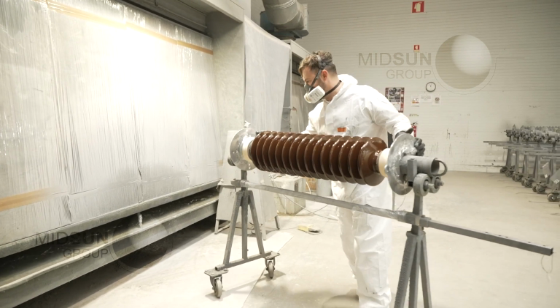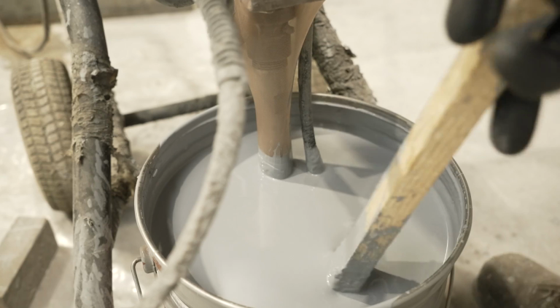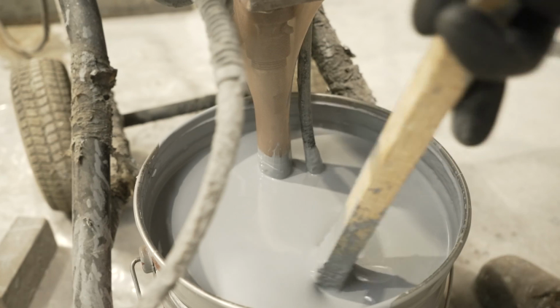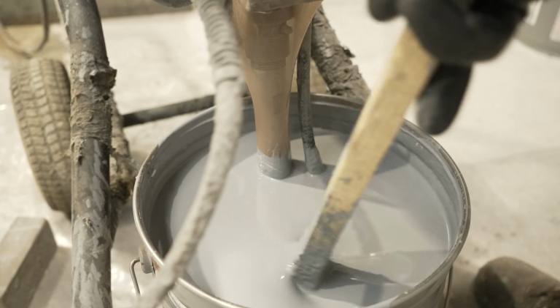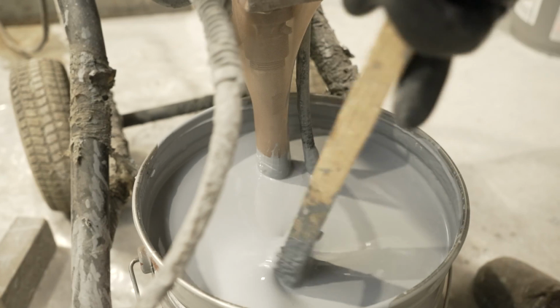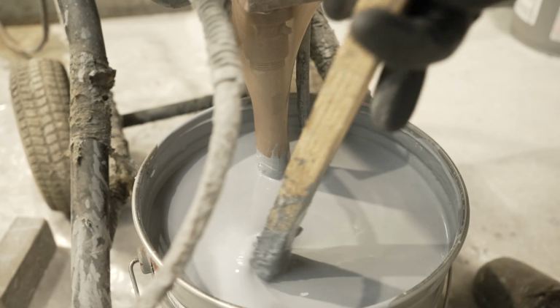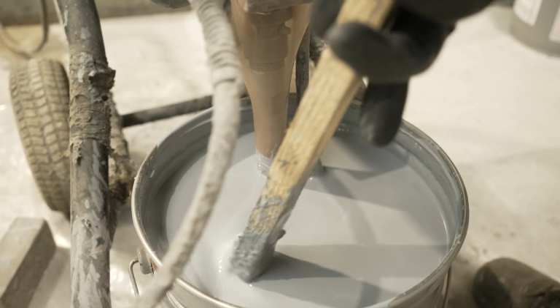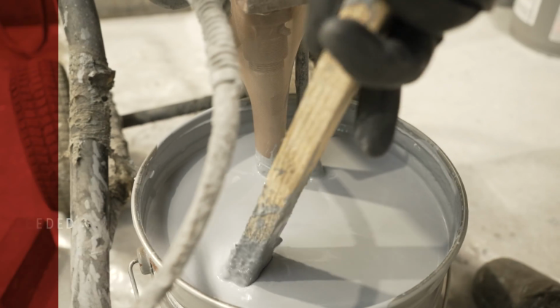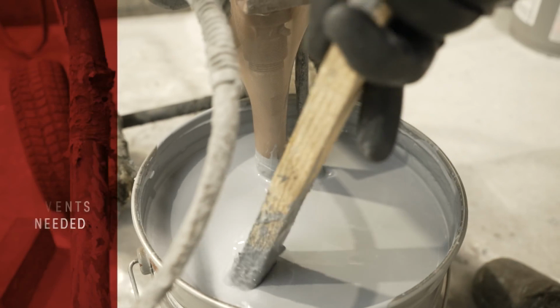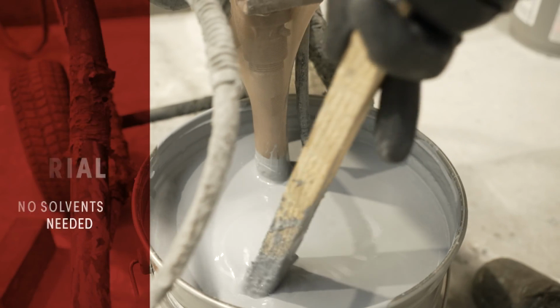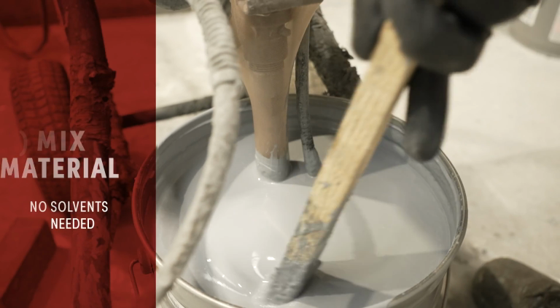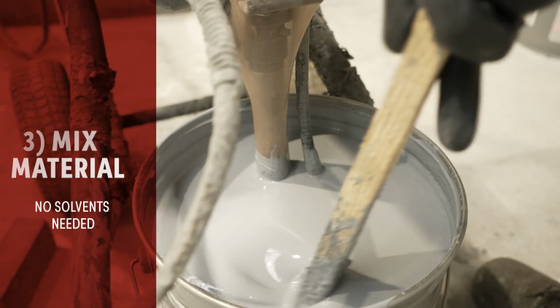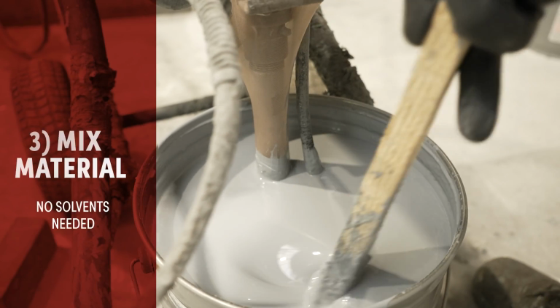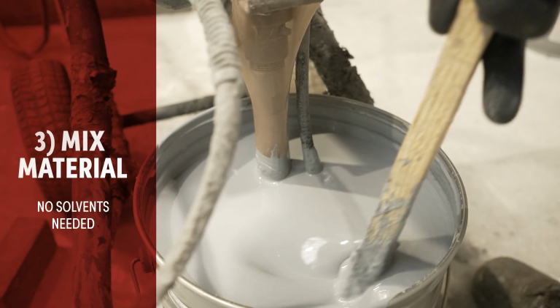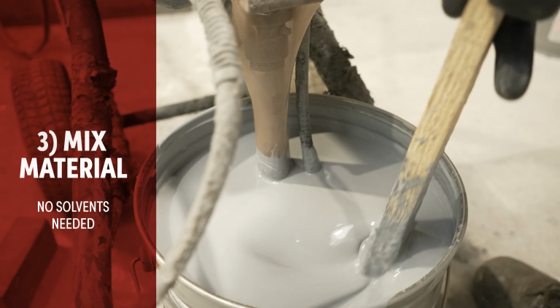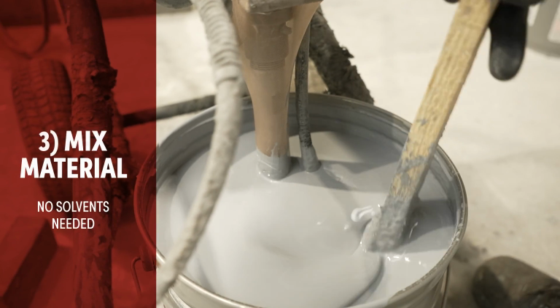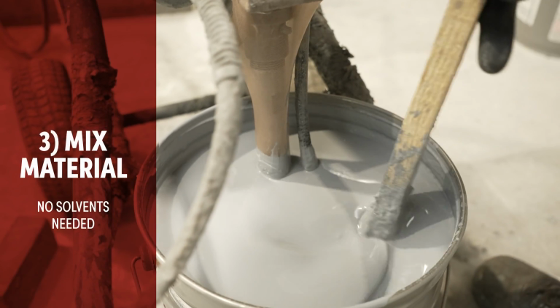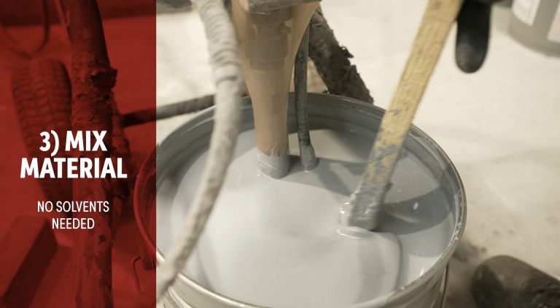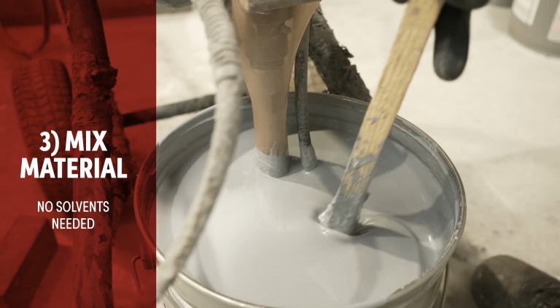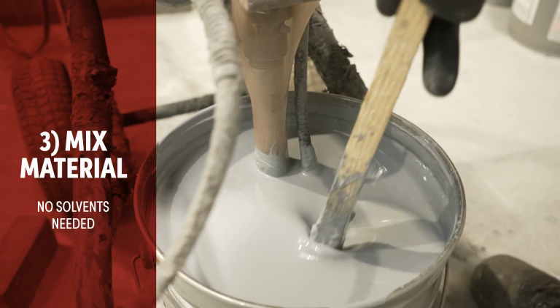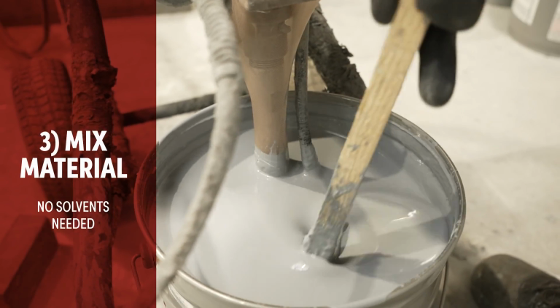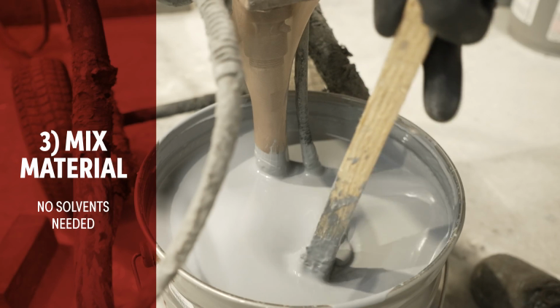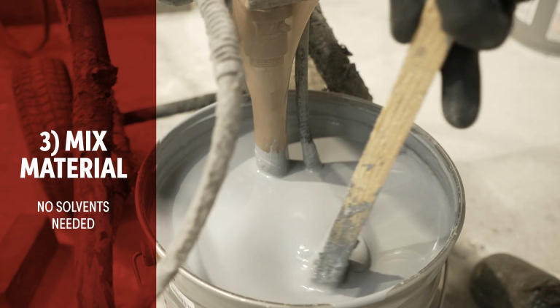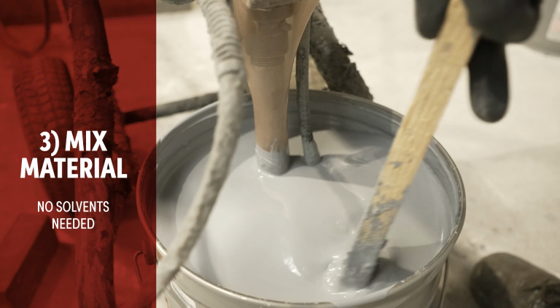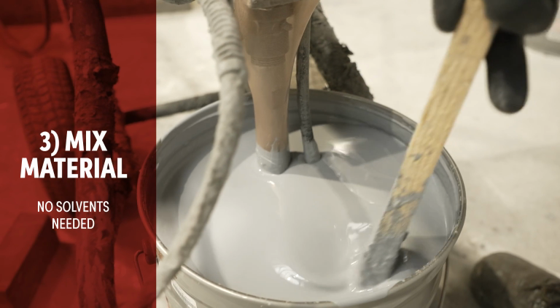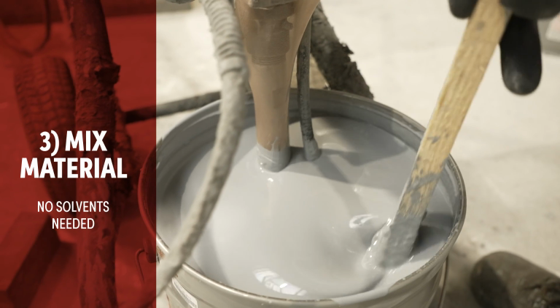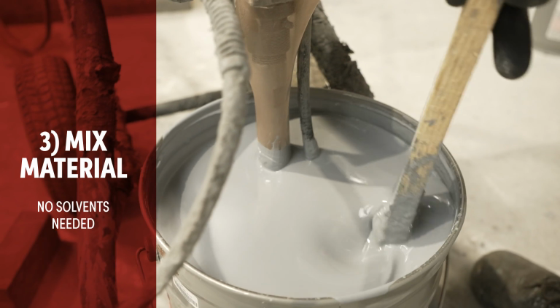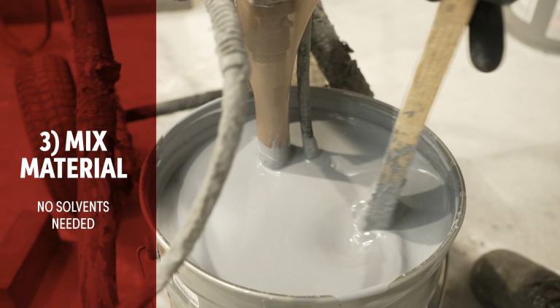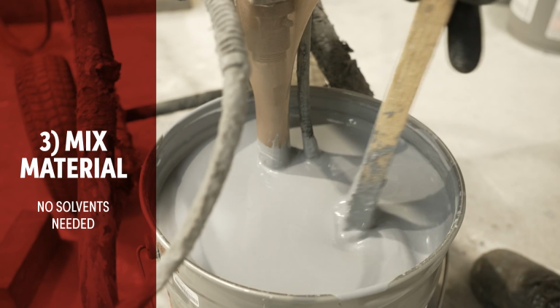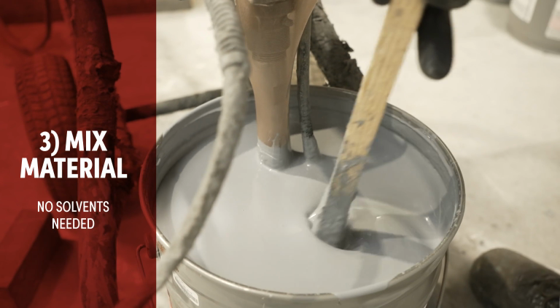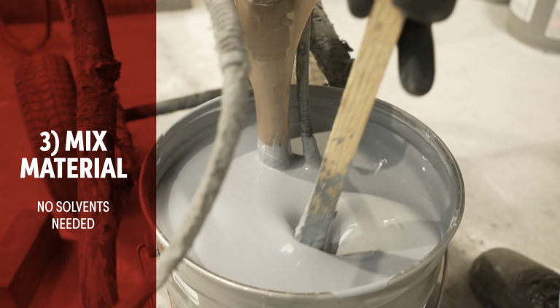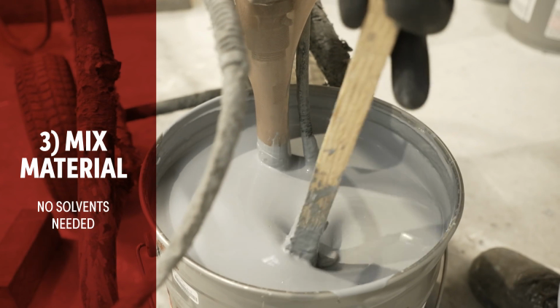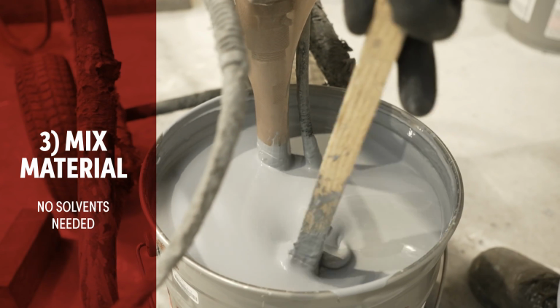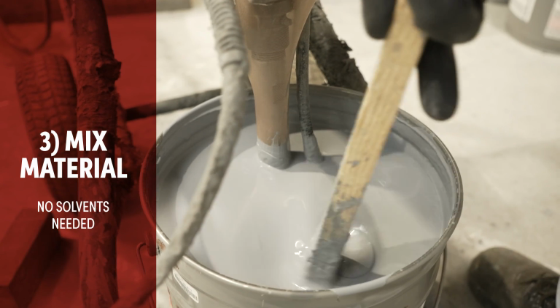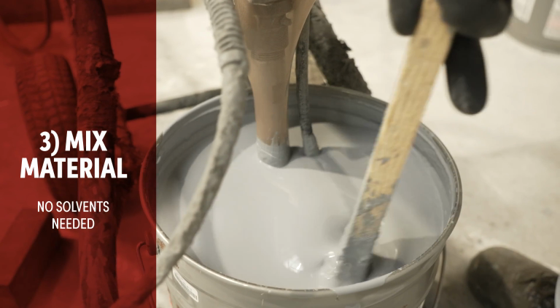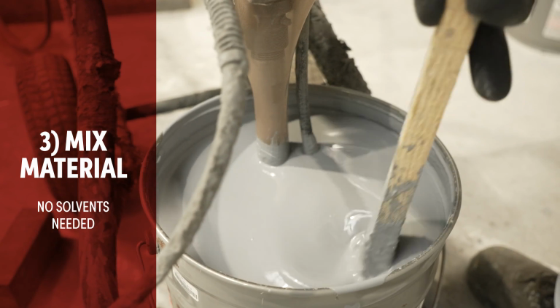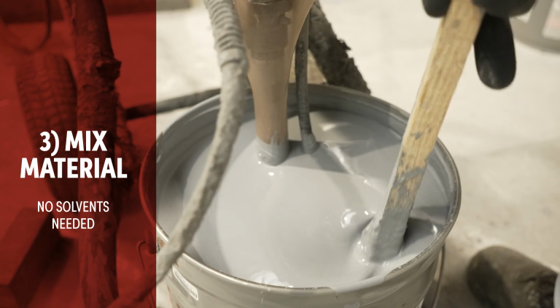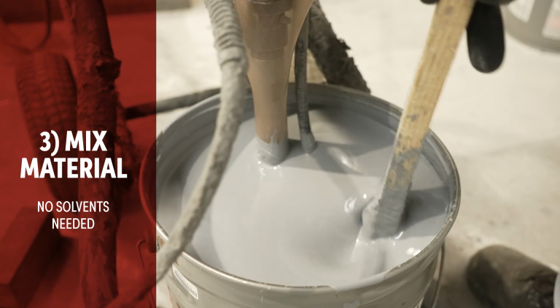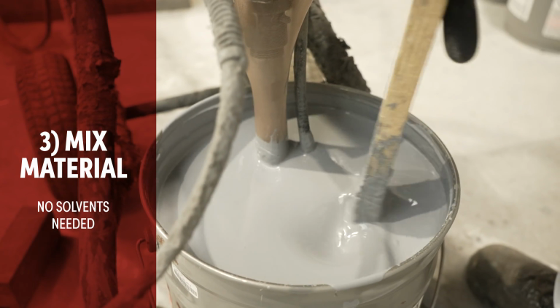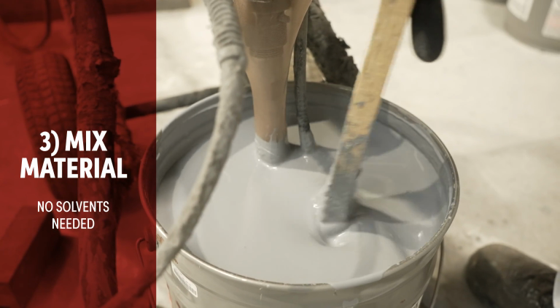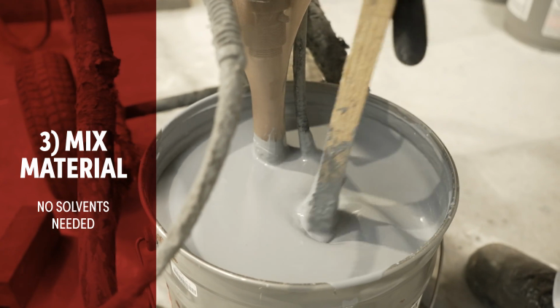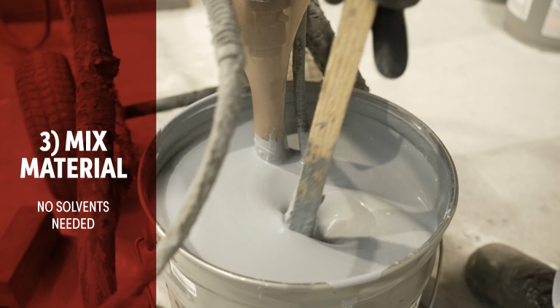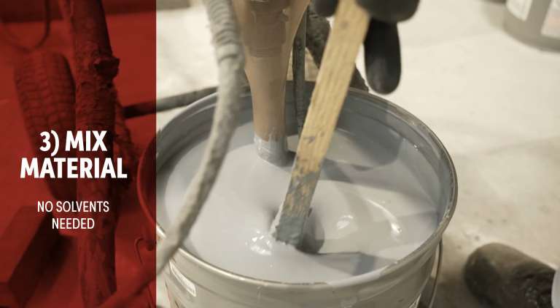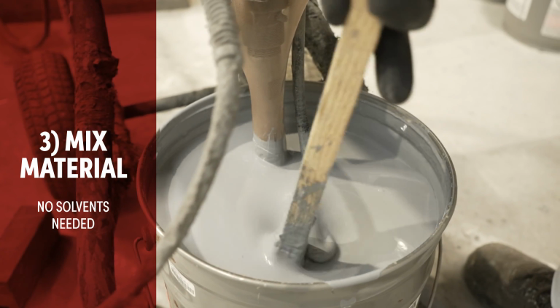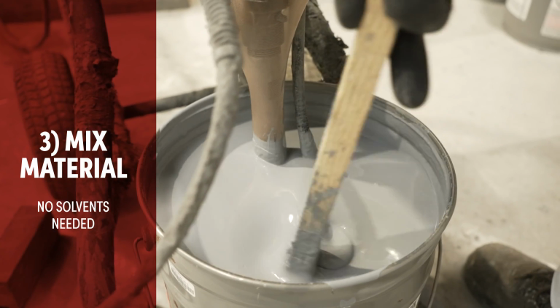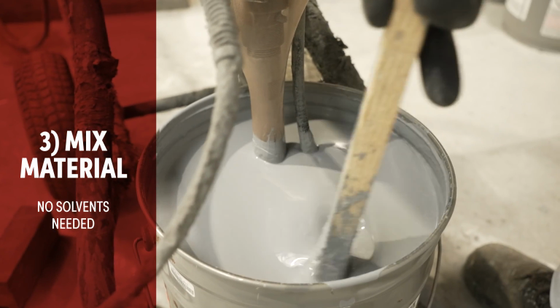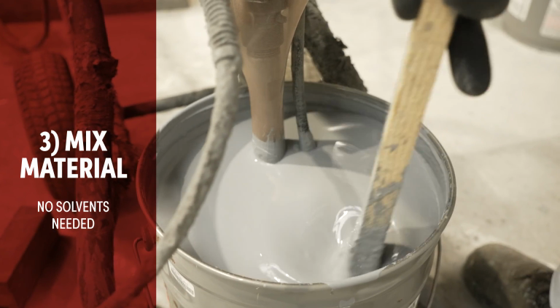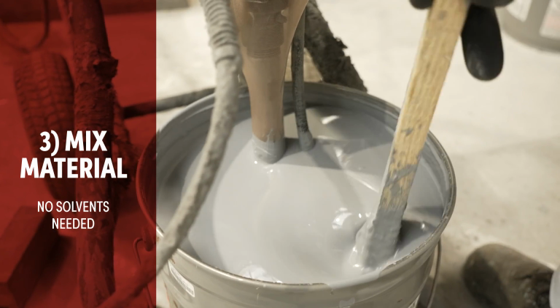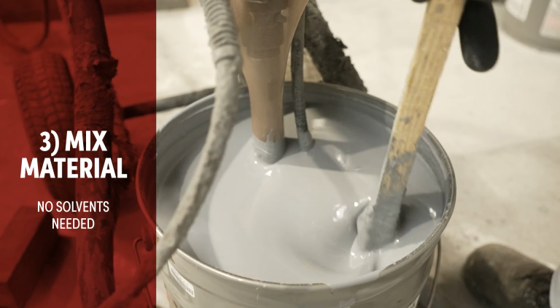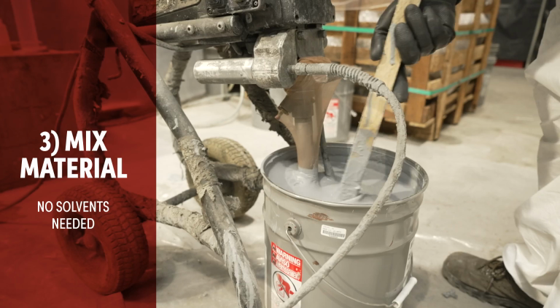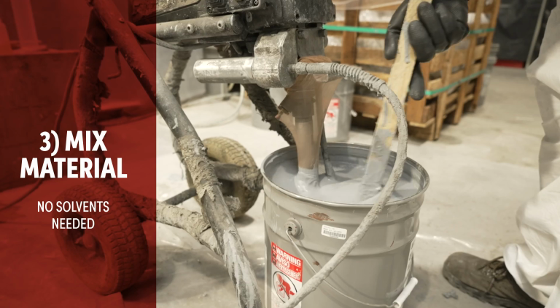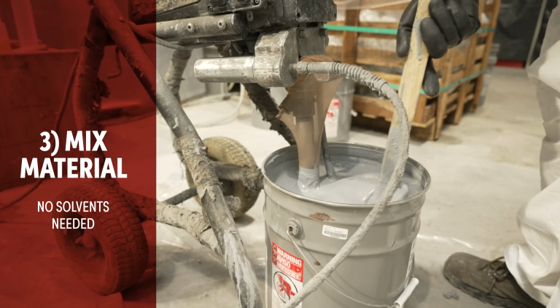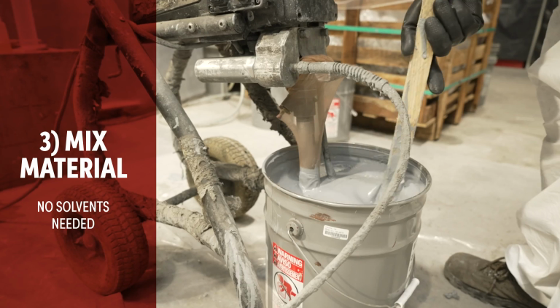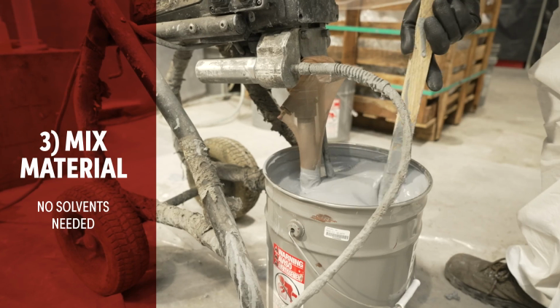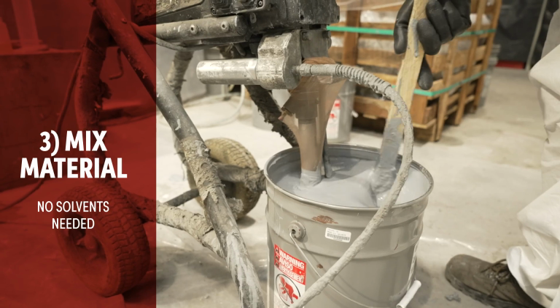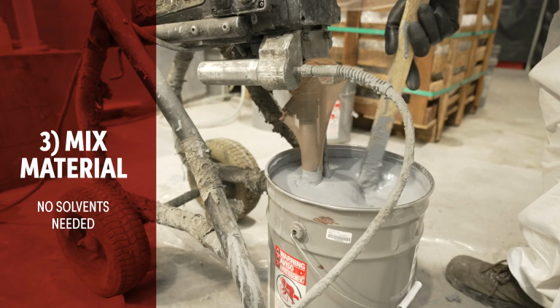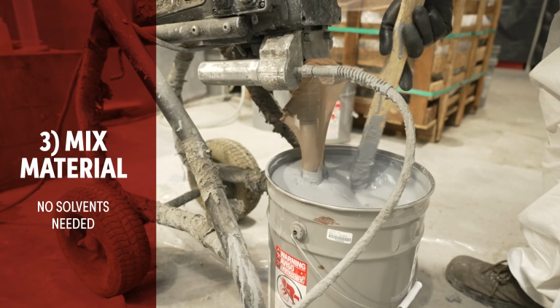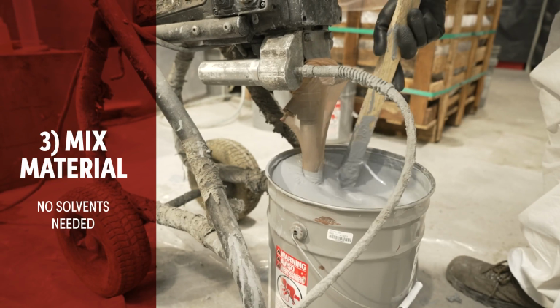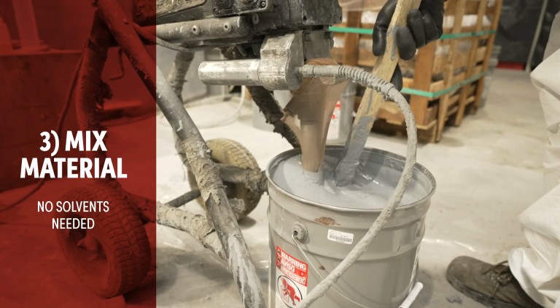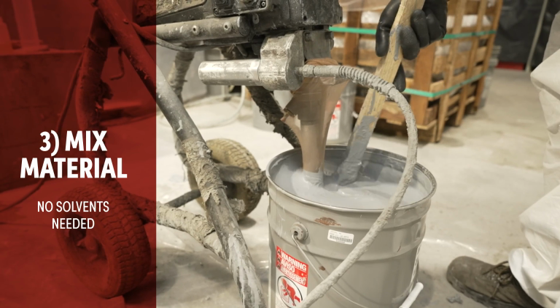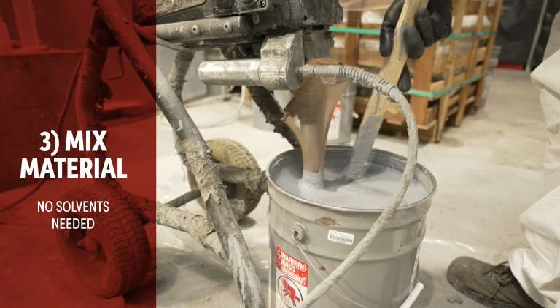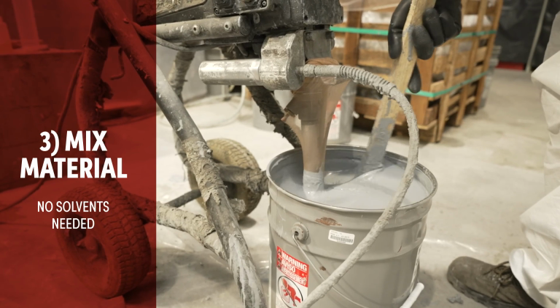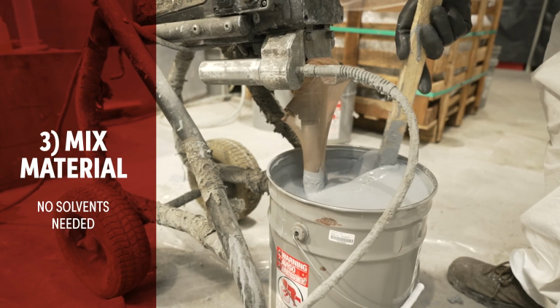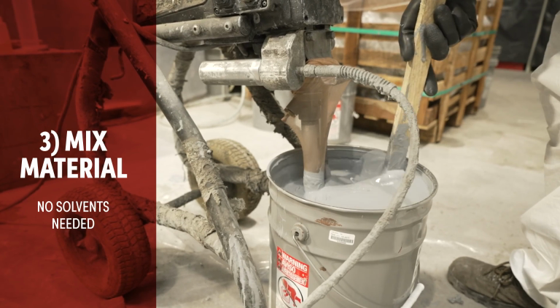The next step is to mix the material. You can do it by rolling the buckets or by using a paint mixer.